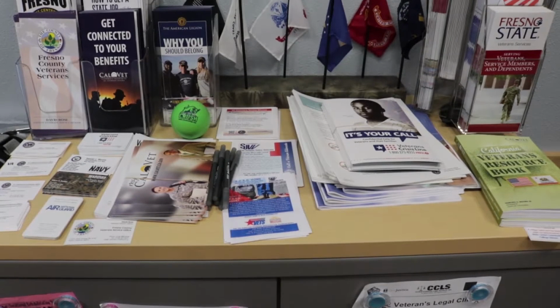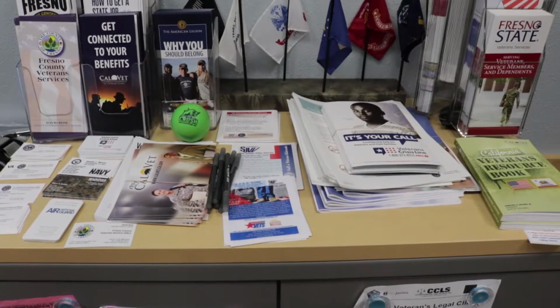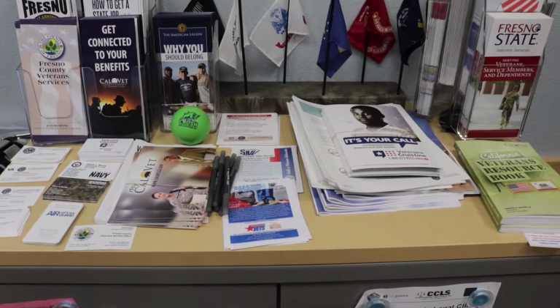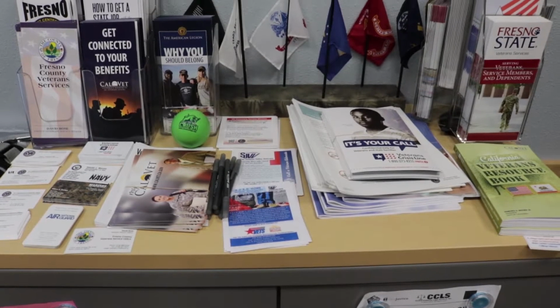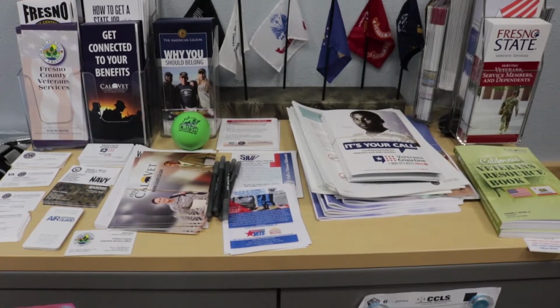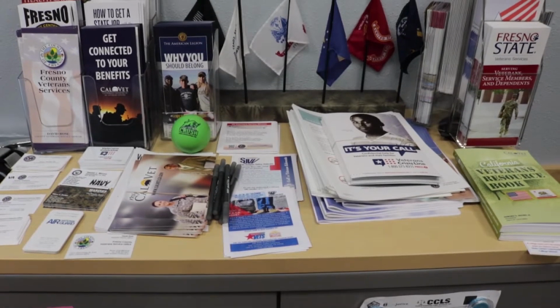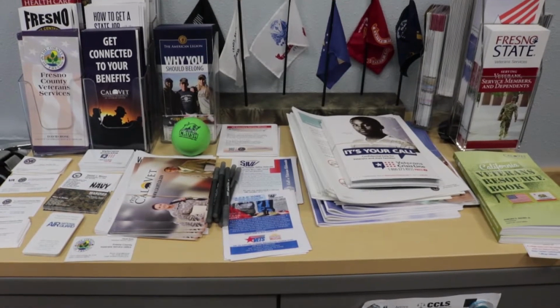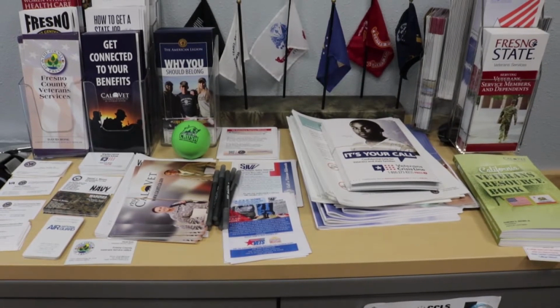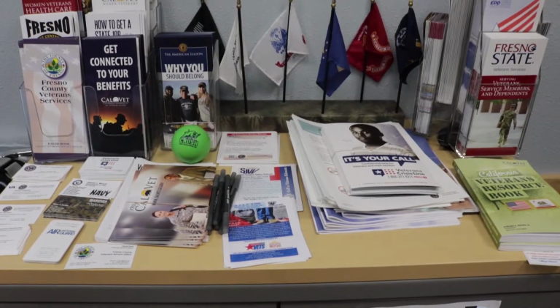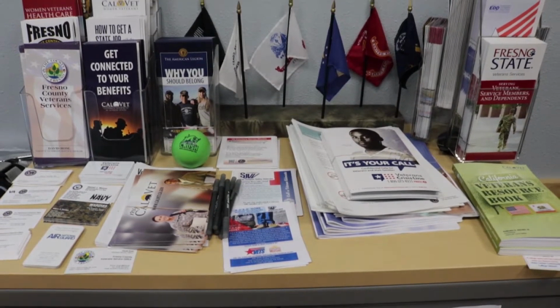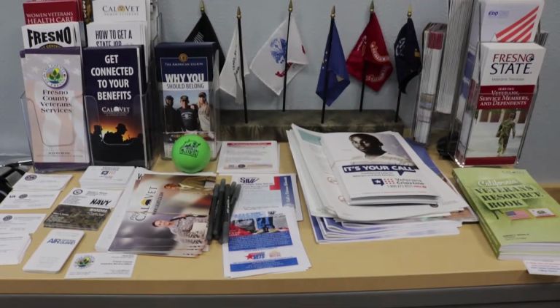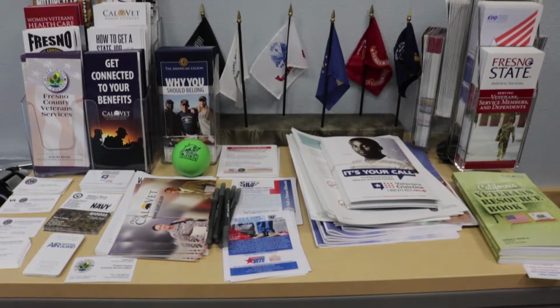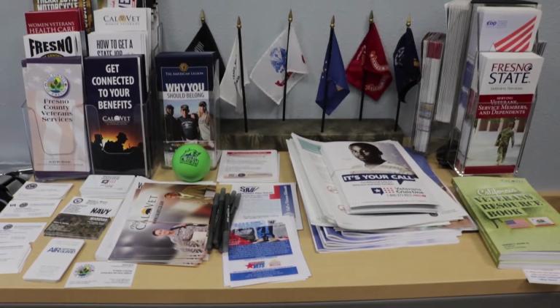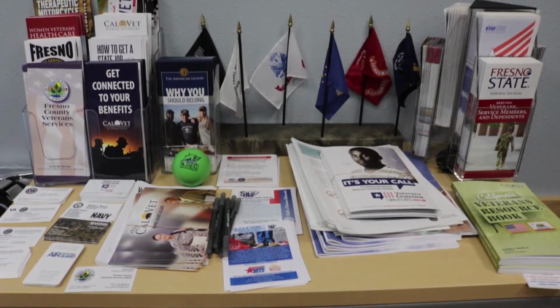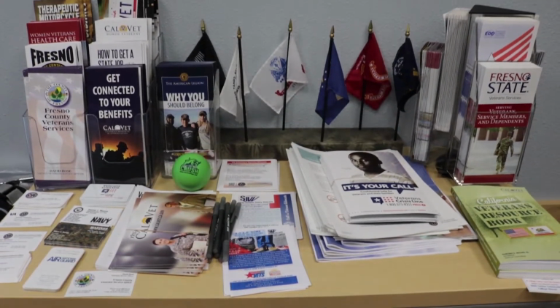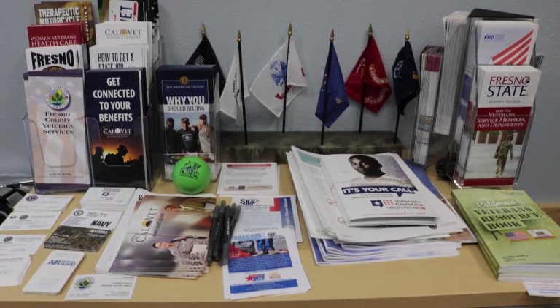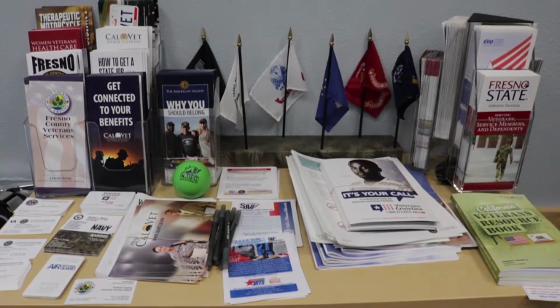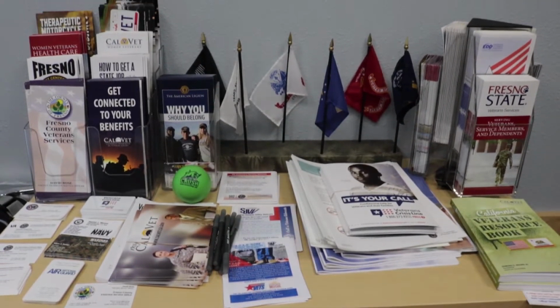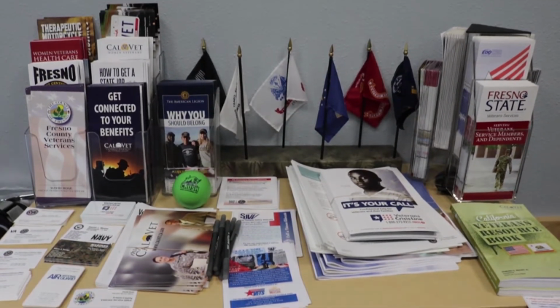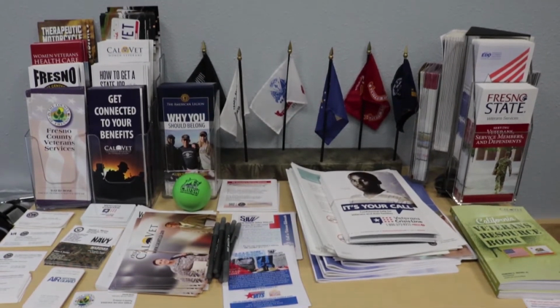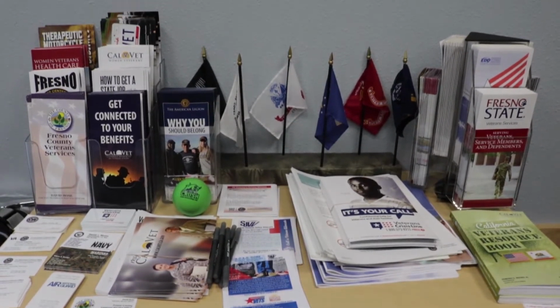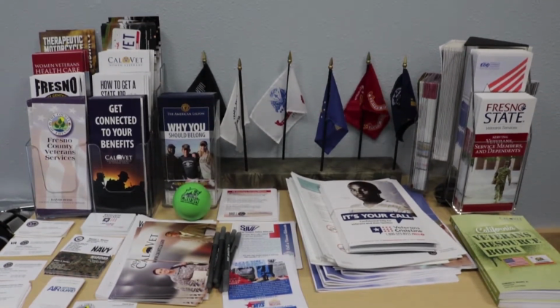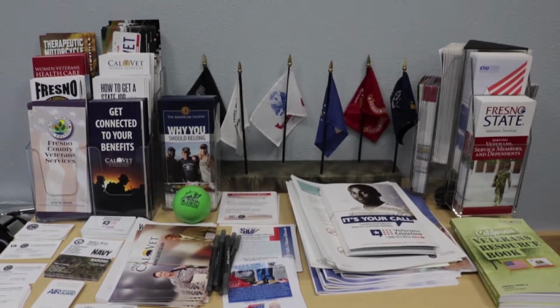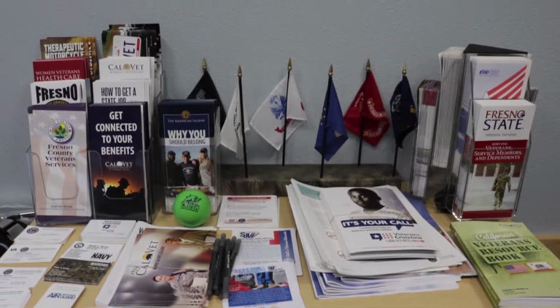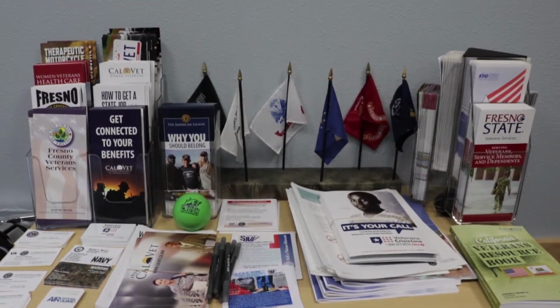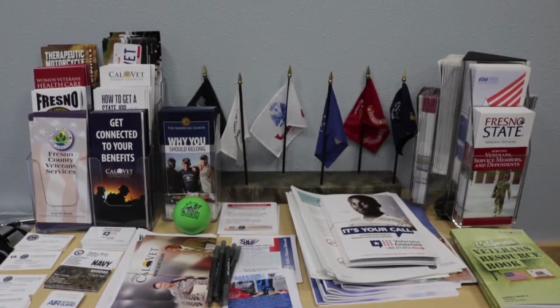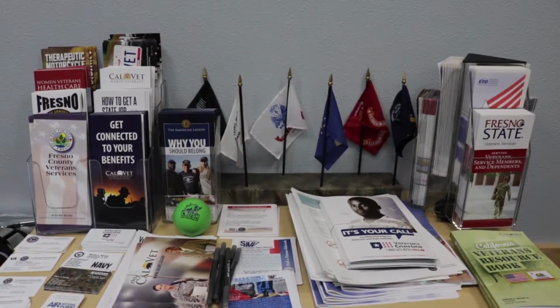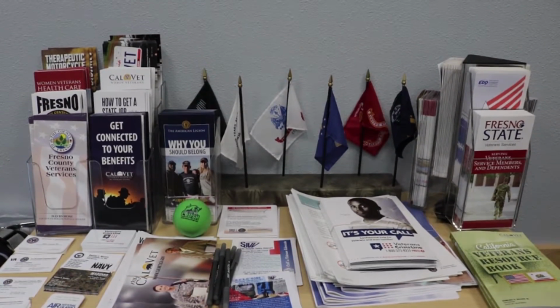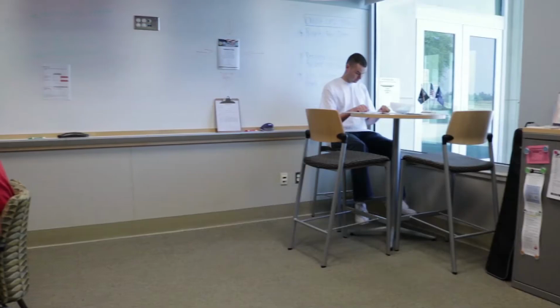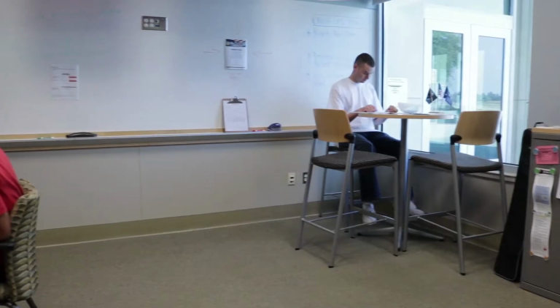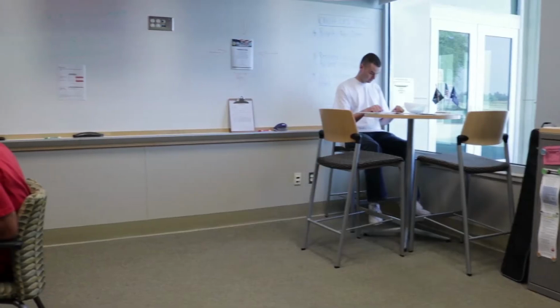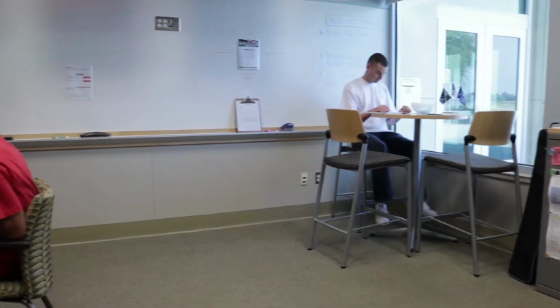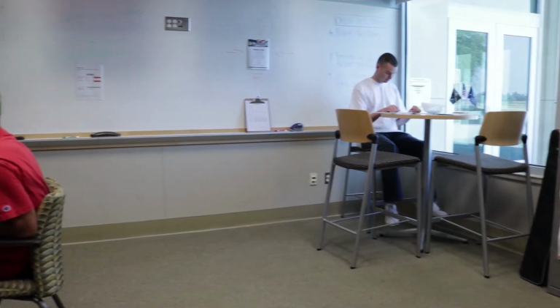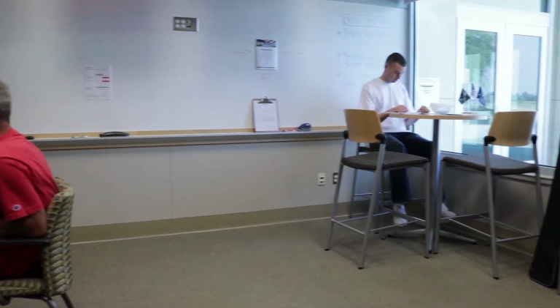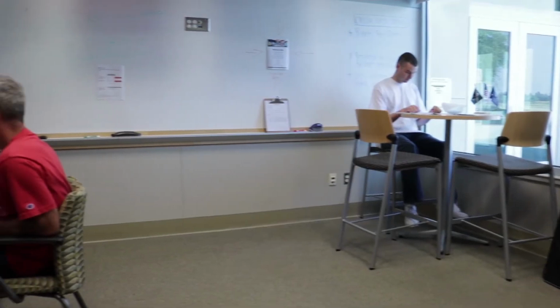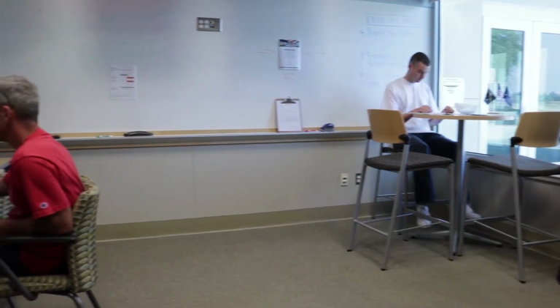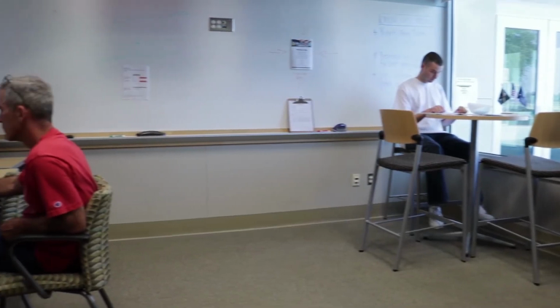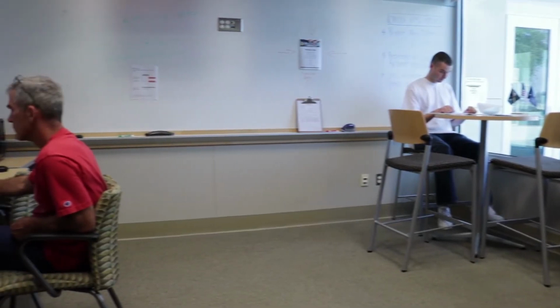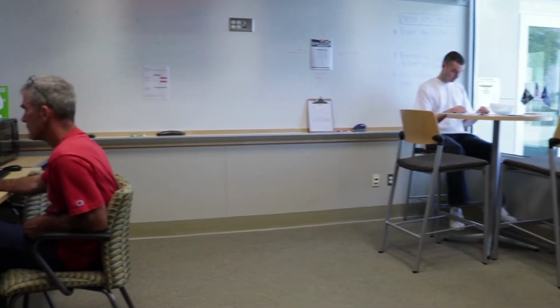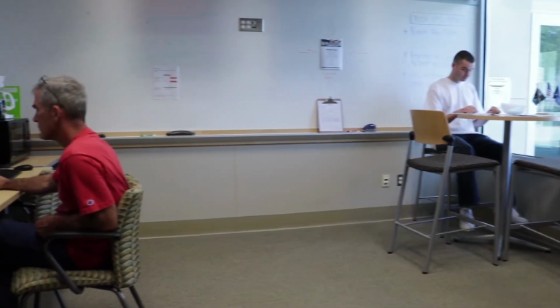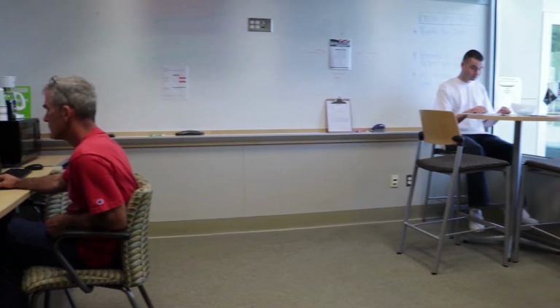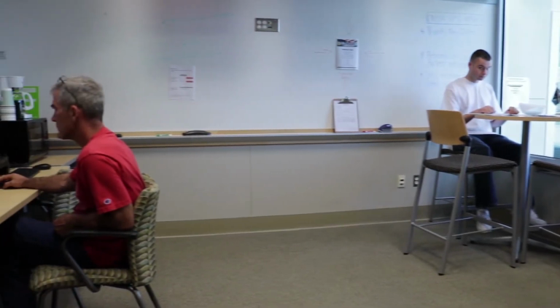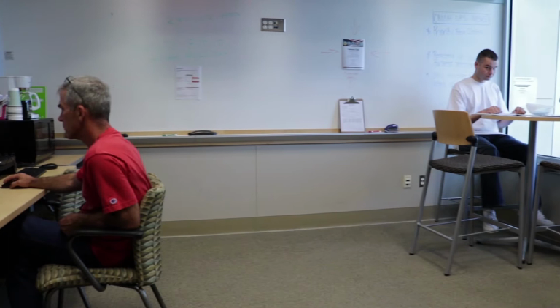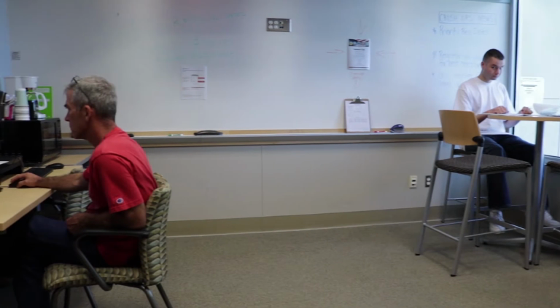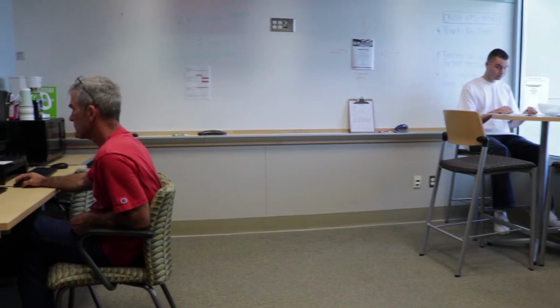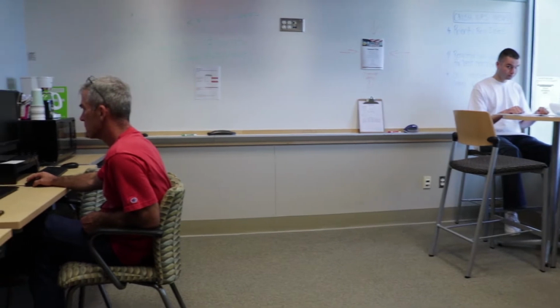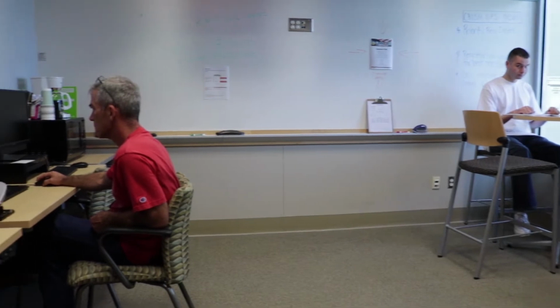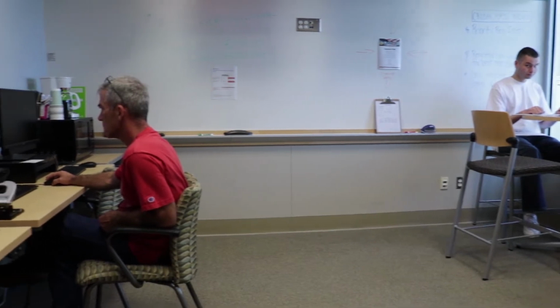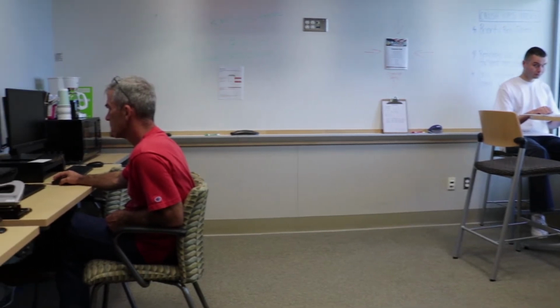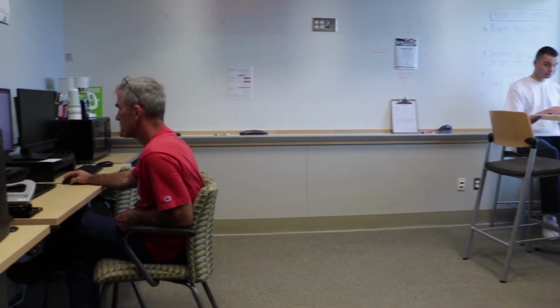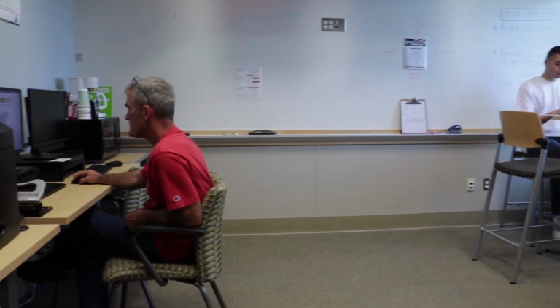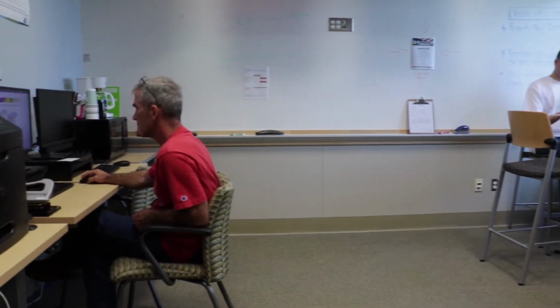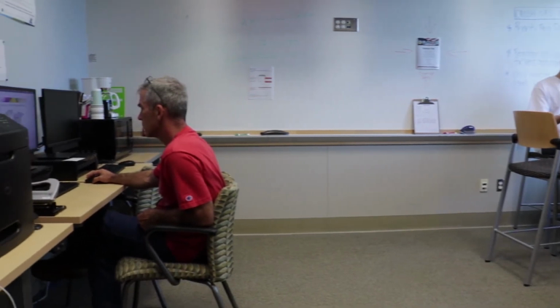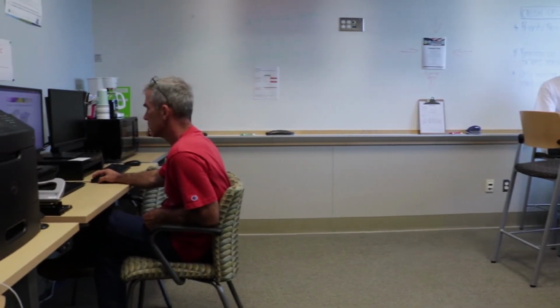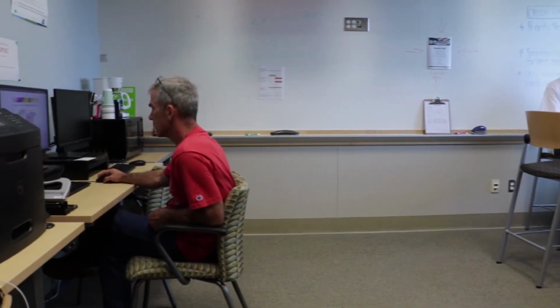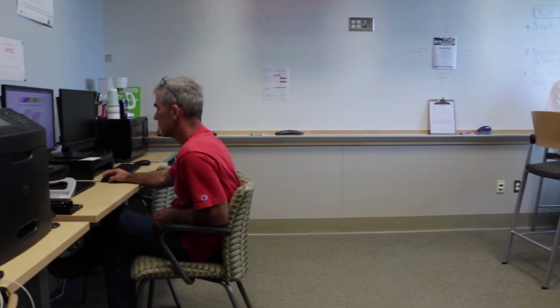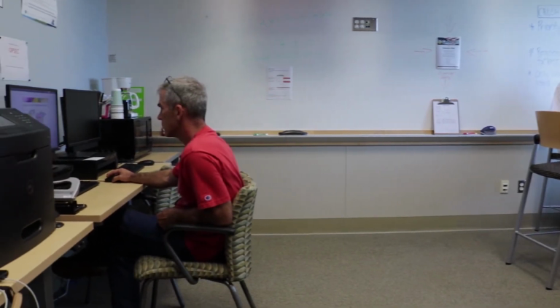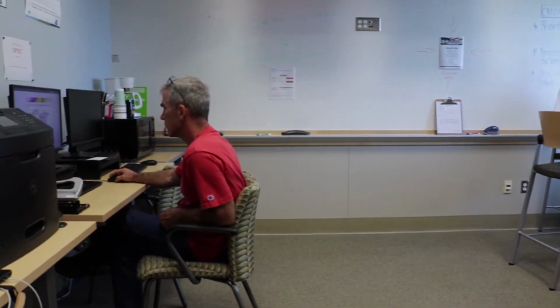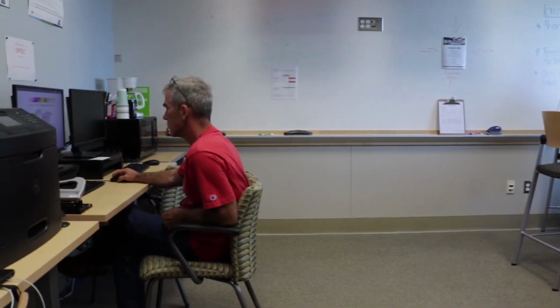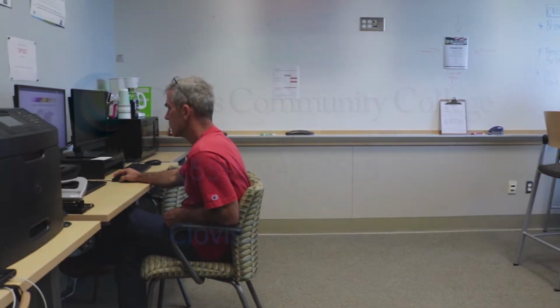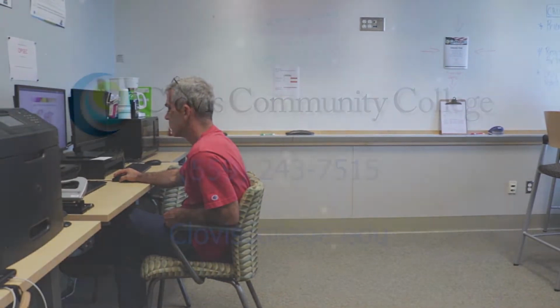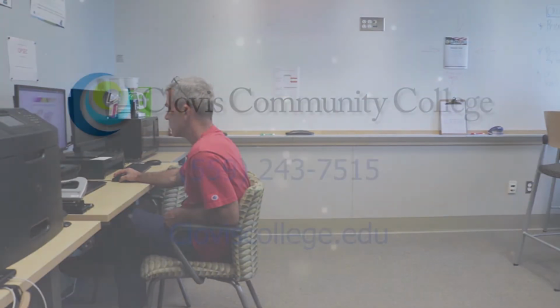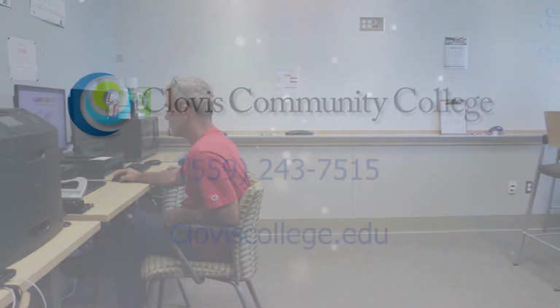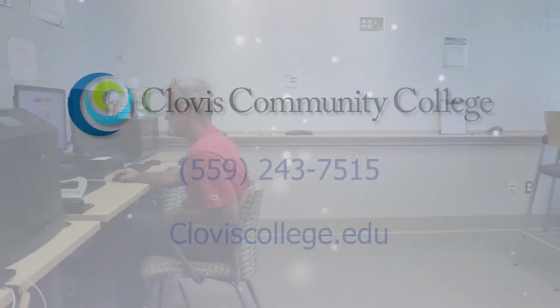In addition, veteran students can get assistance with GI Bill benefits, completing the application, and setting up a student educational plan.